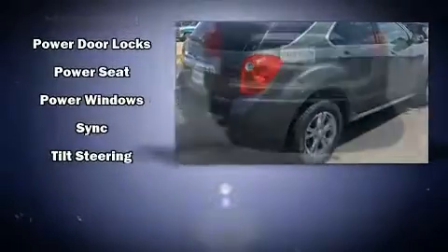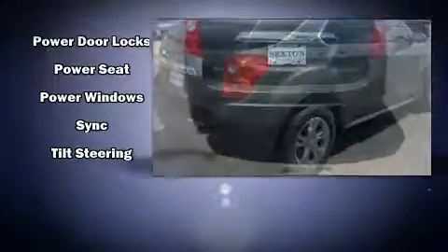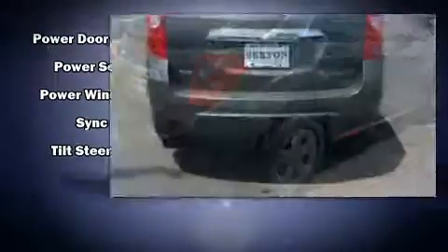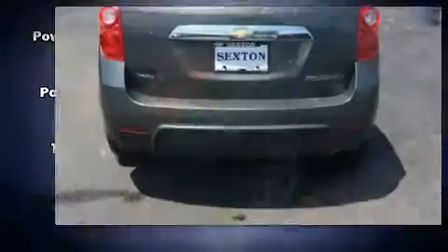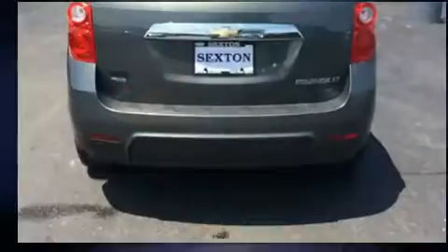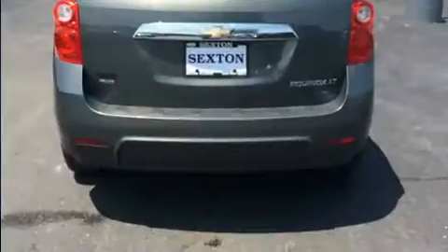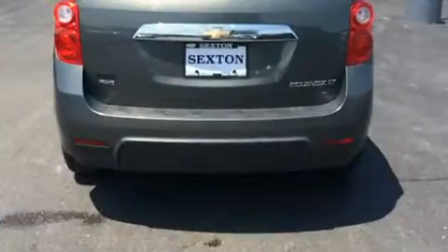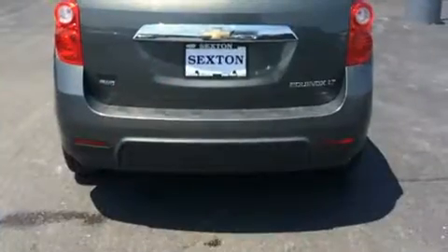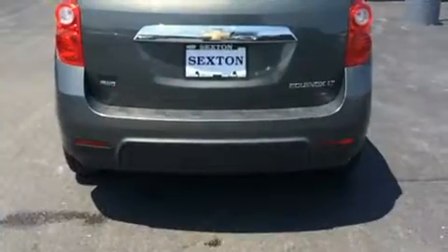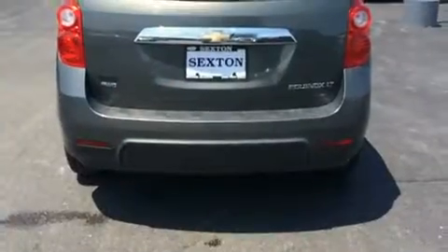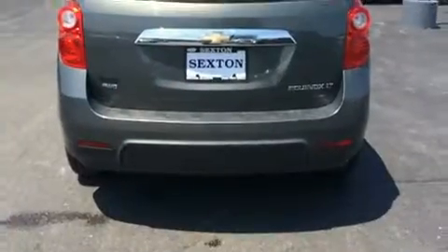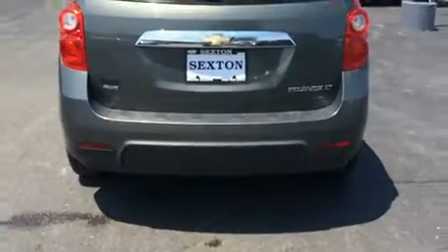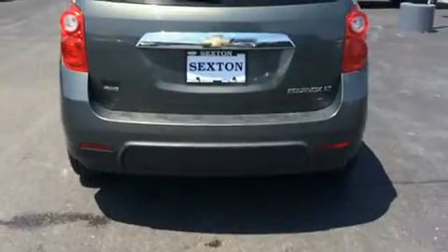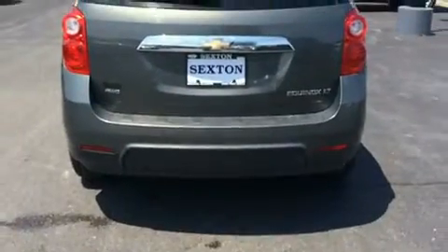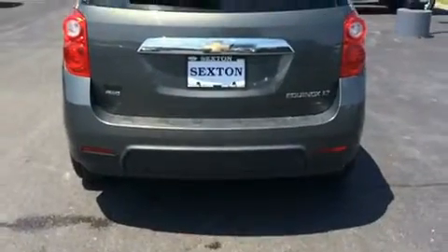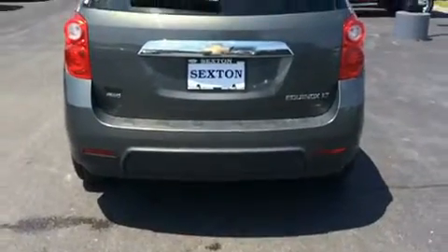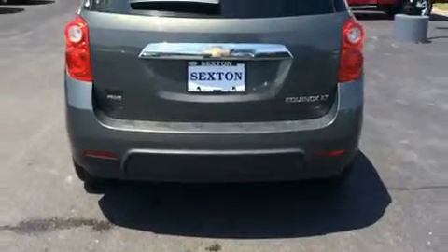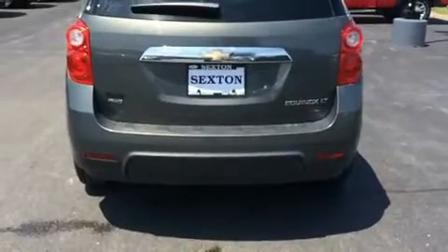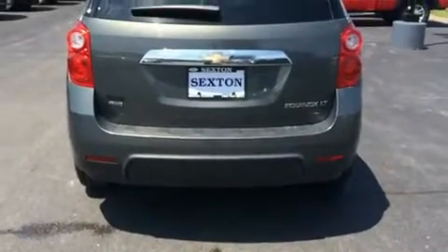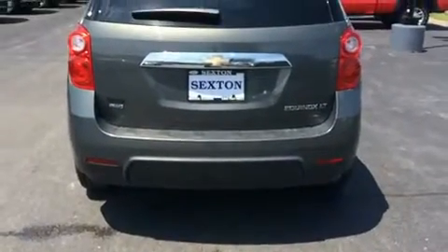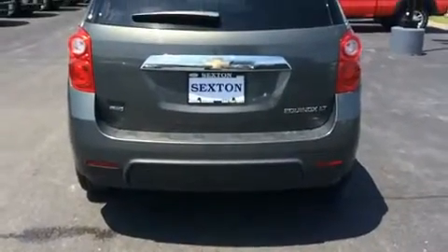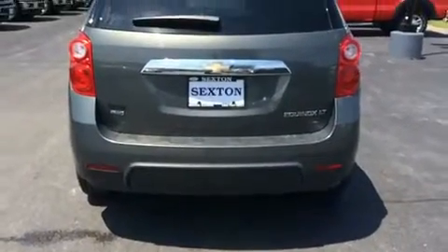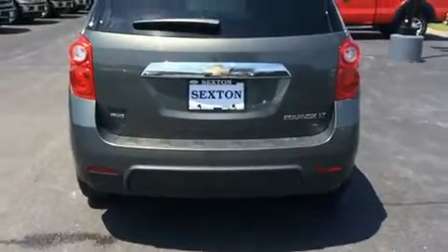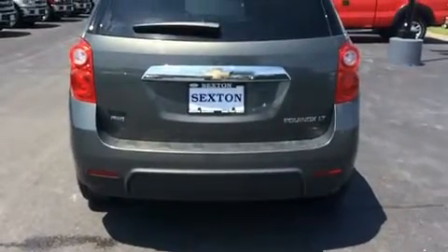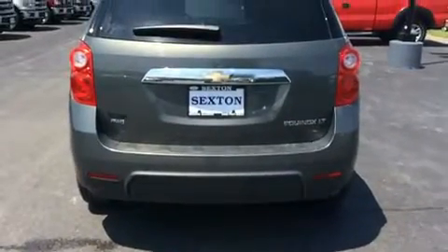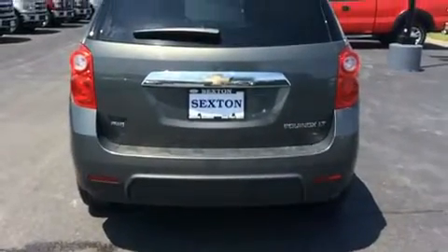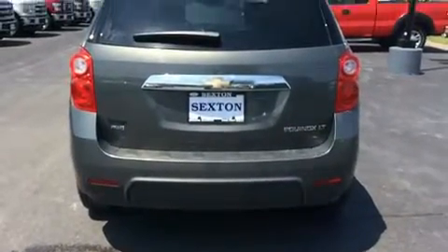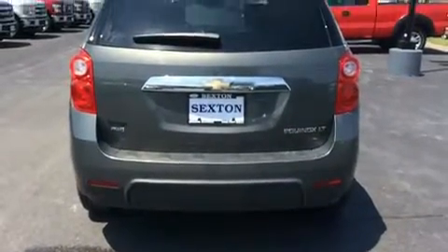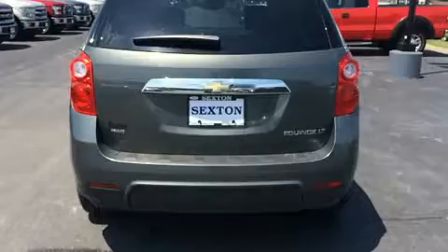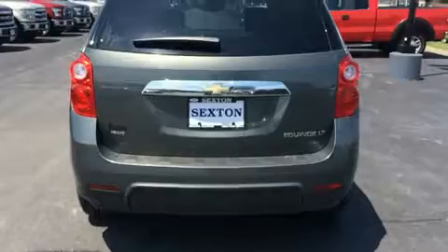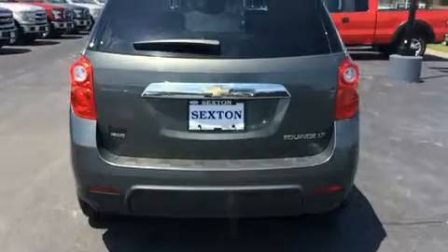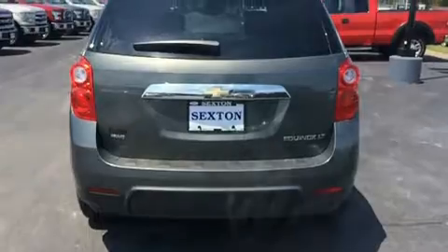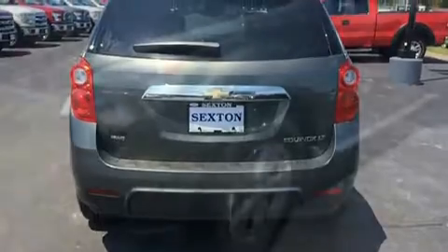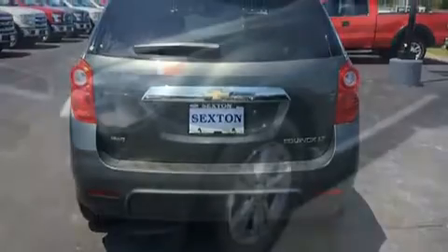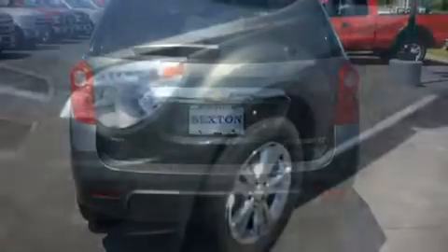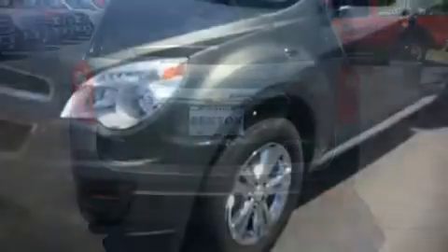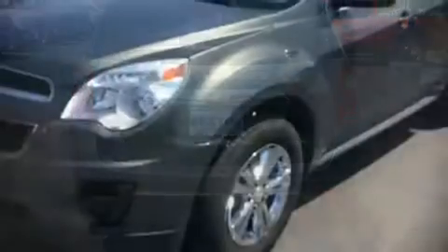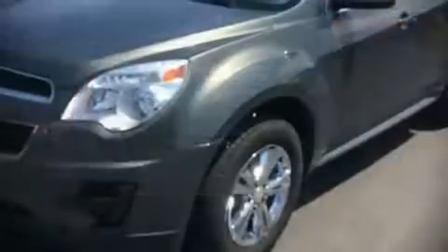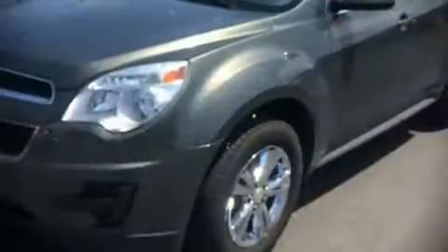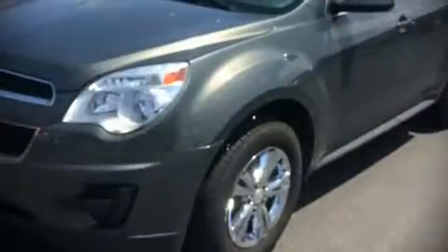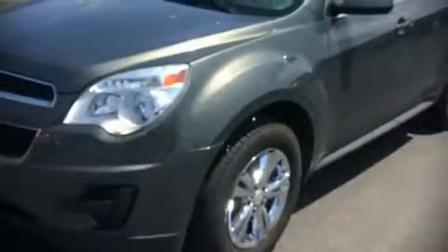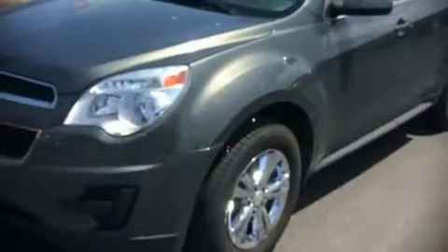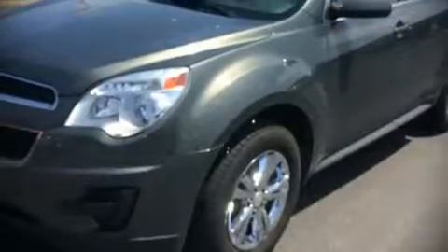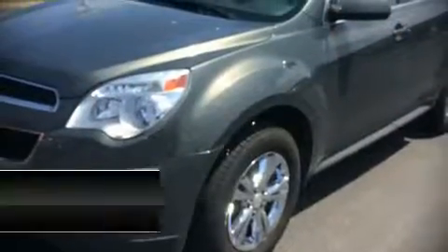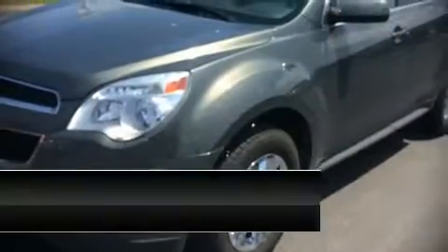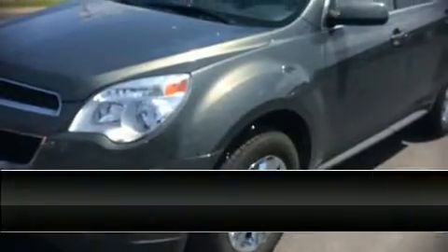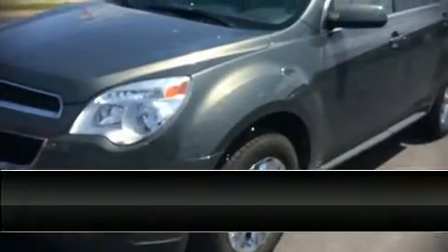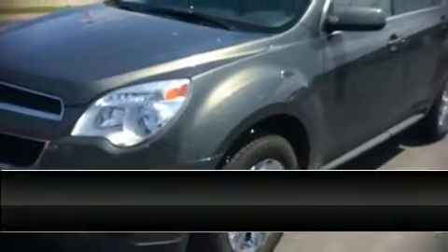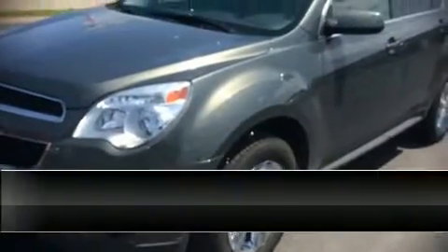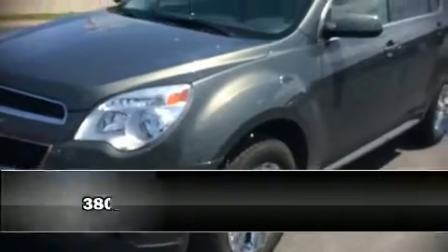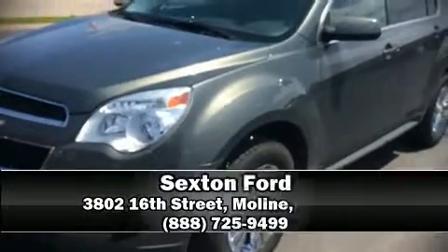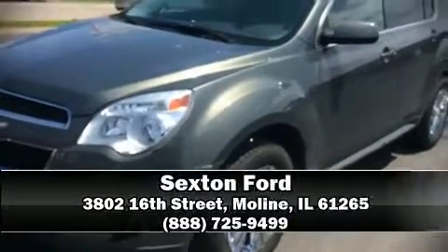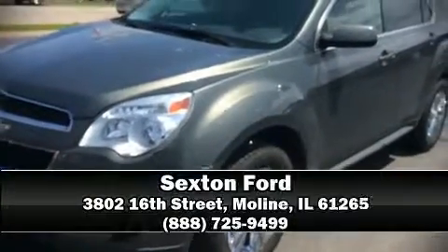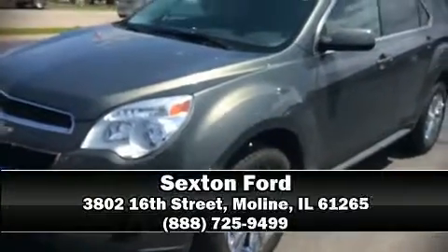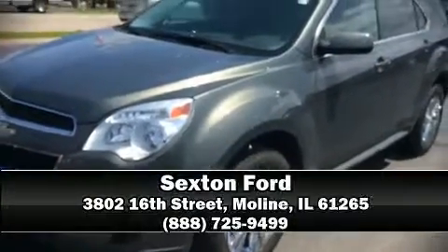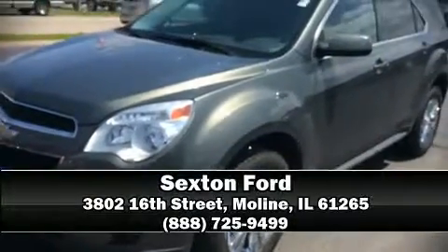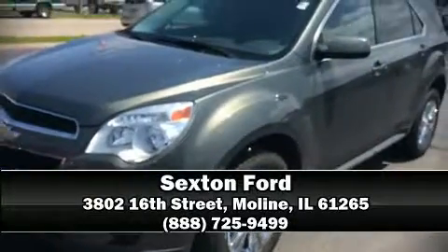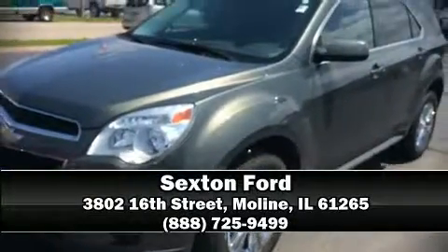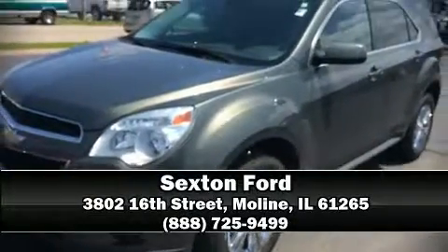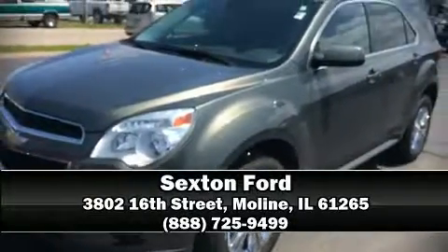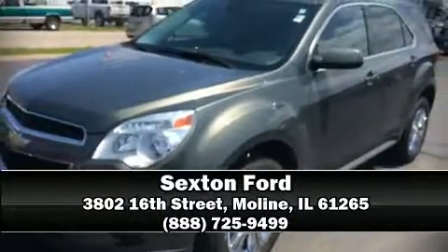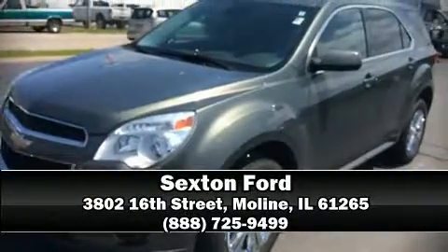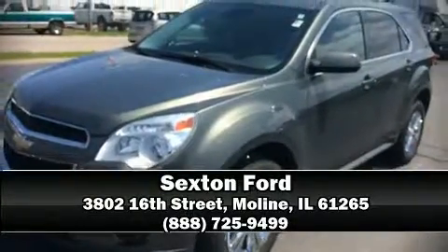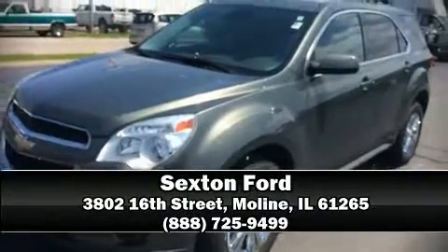When road conditions become unpredictable, rely on all-wheel drive to maintain outstanding control. Please don't hesitate to give us a call.